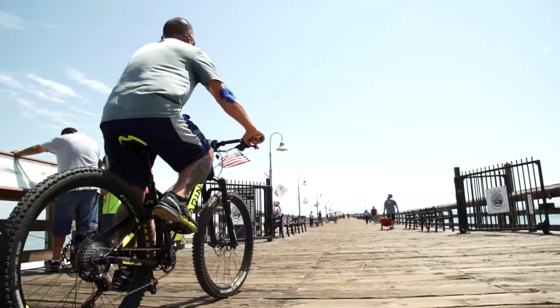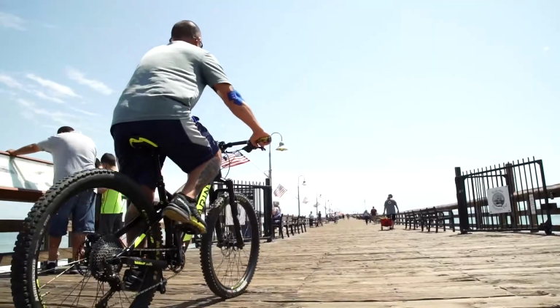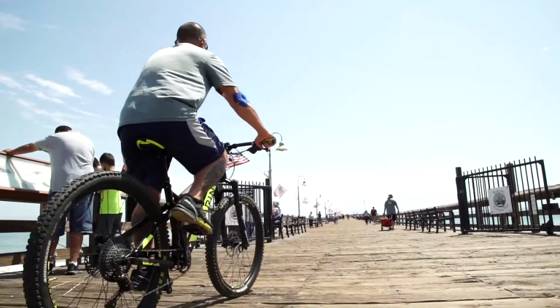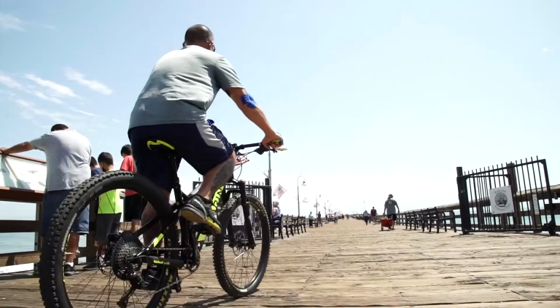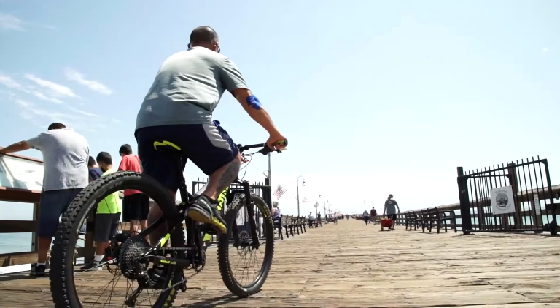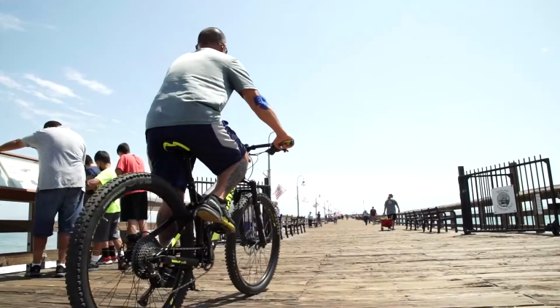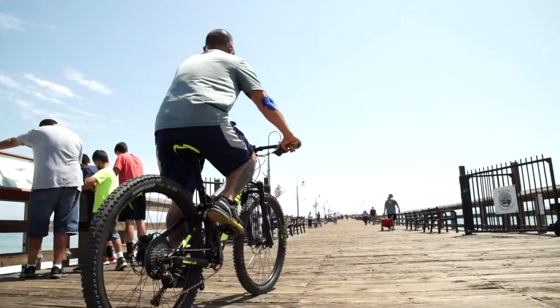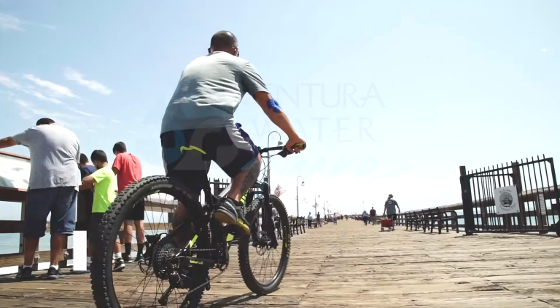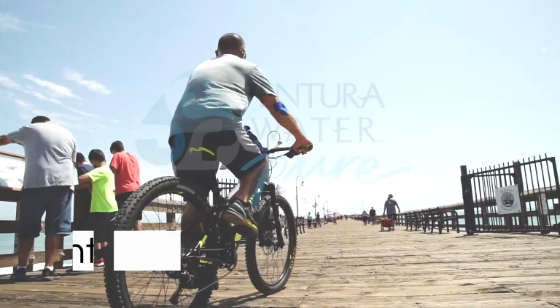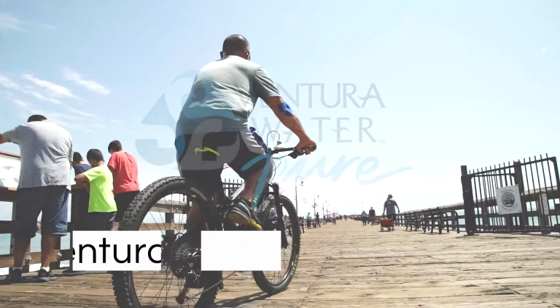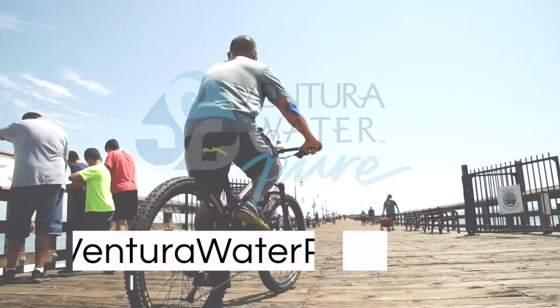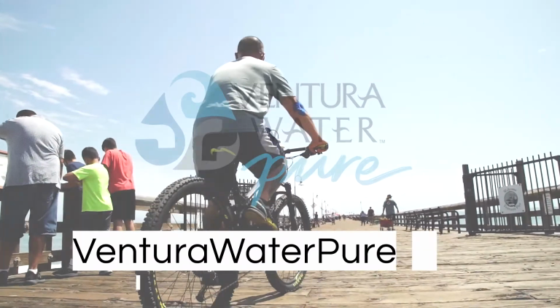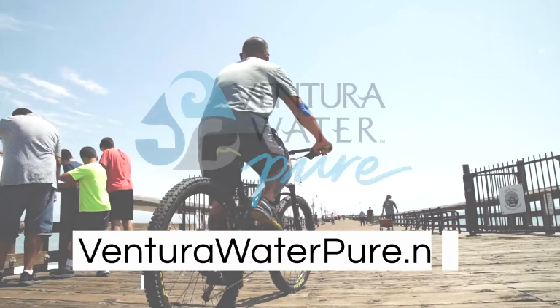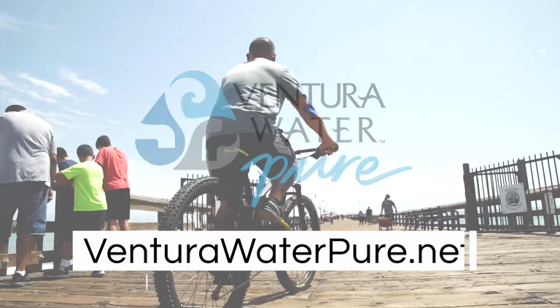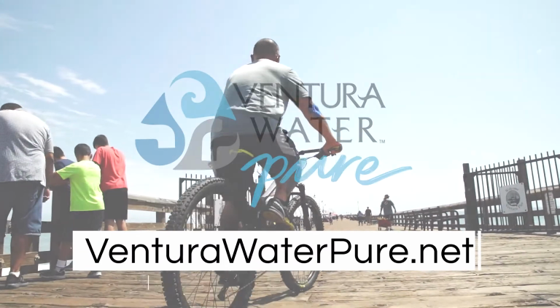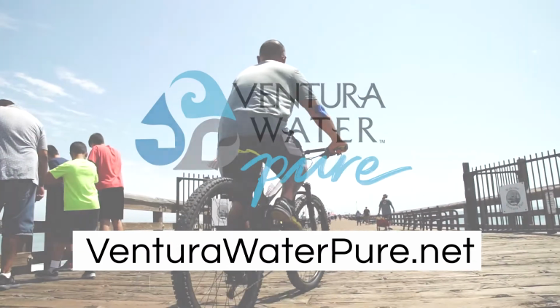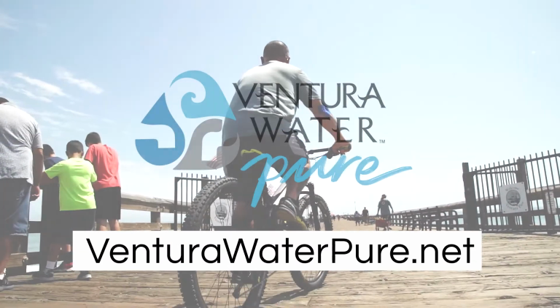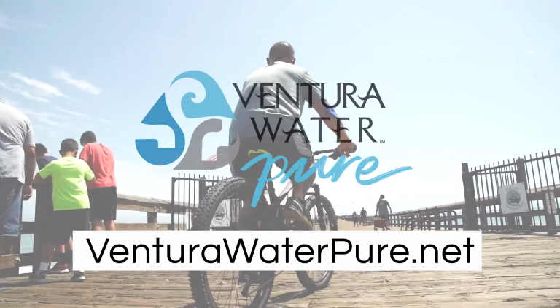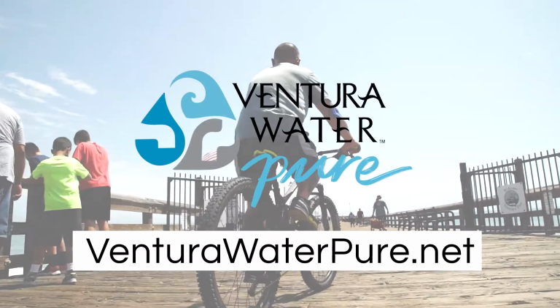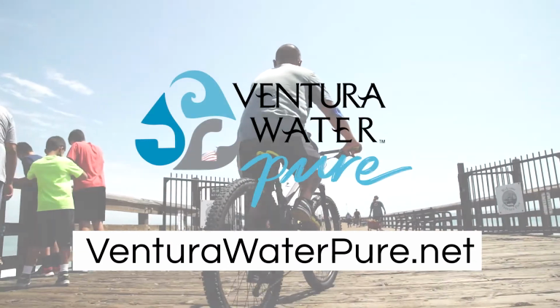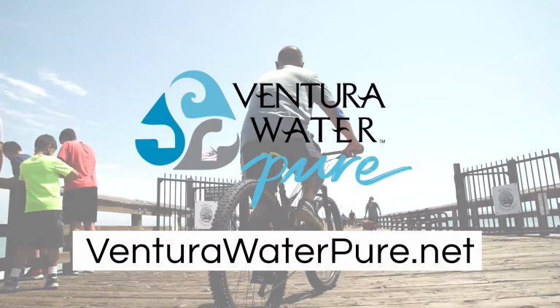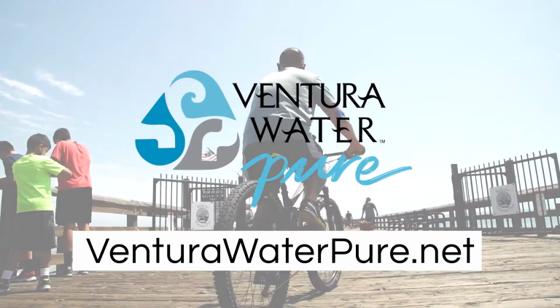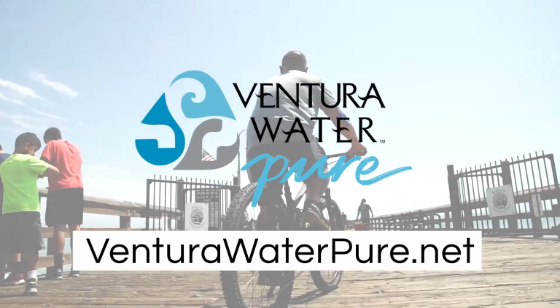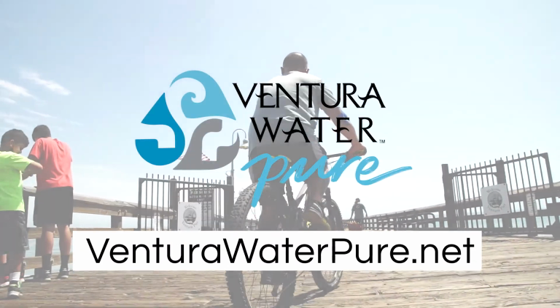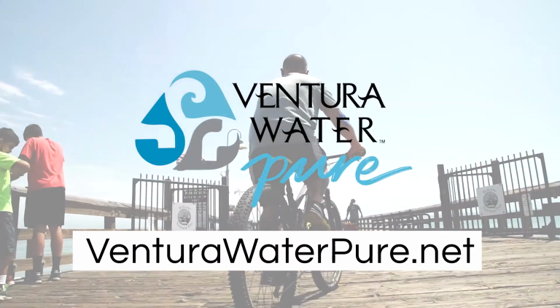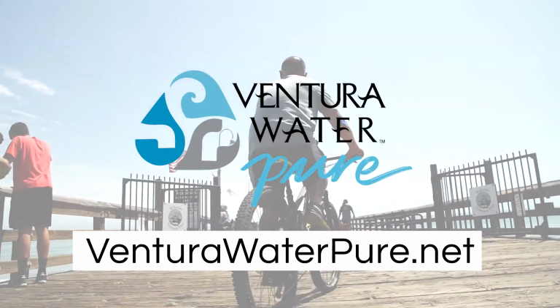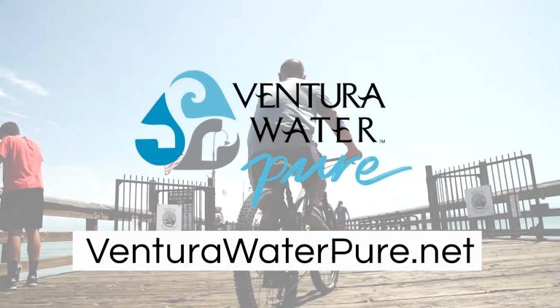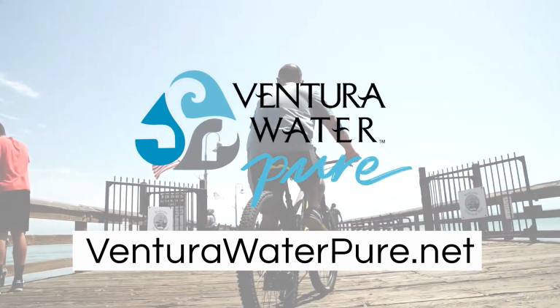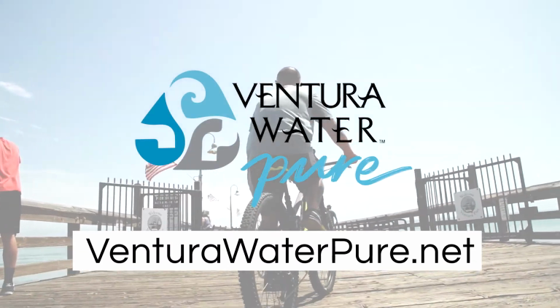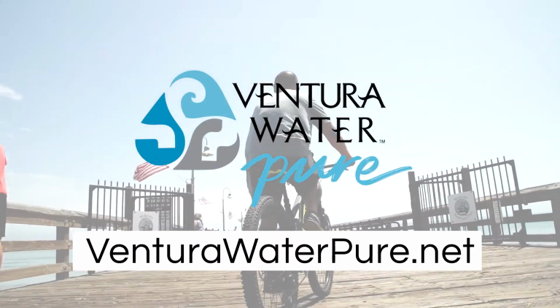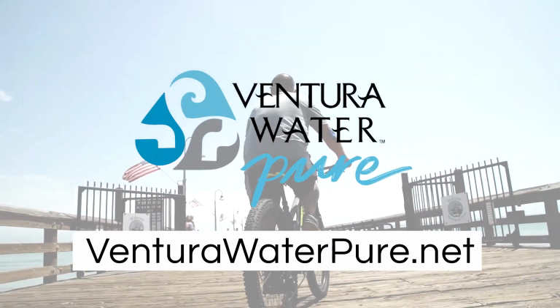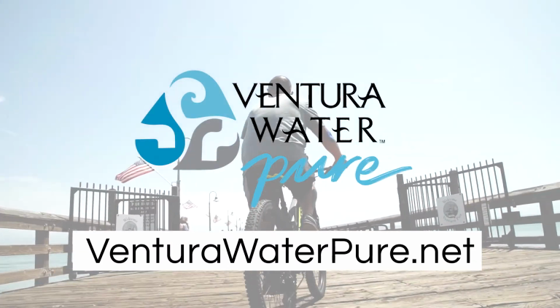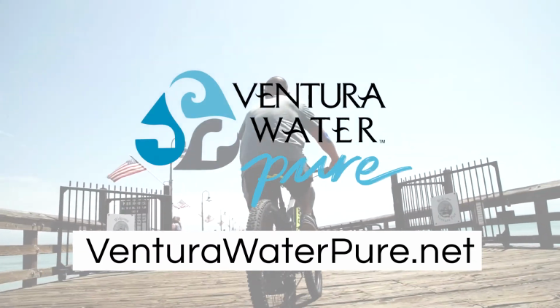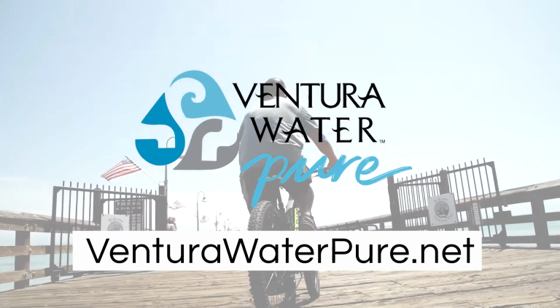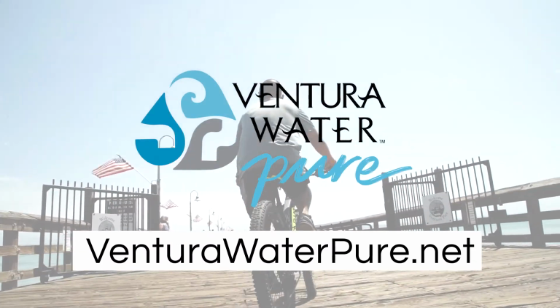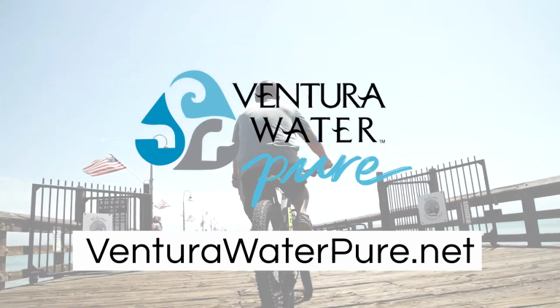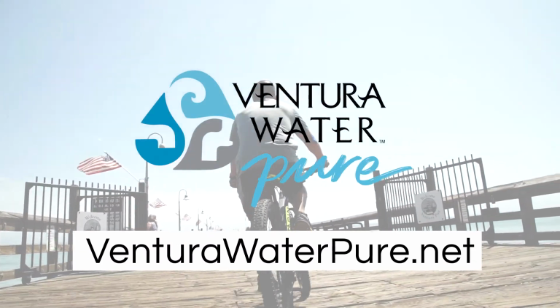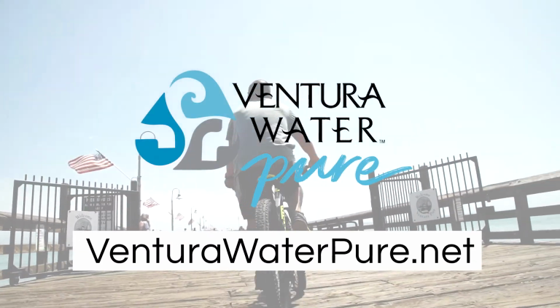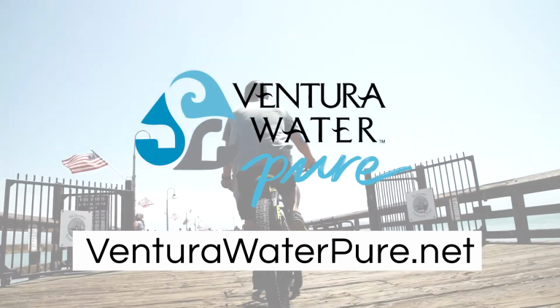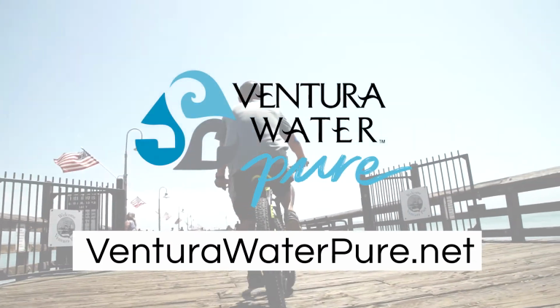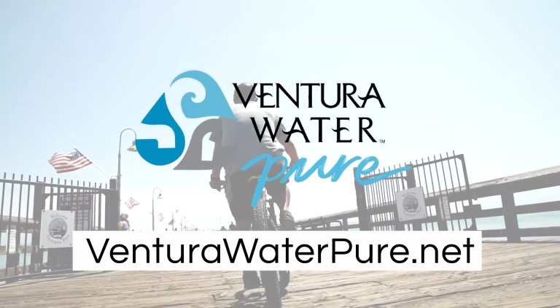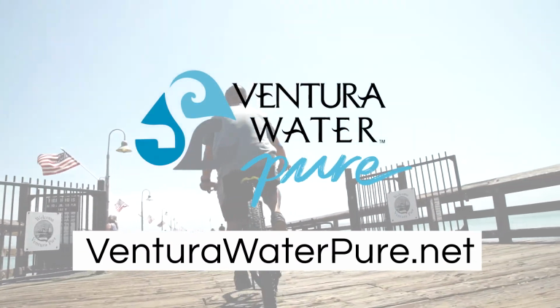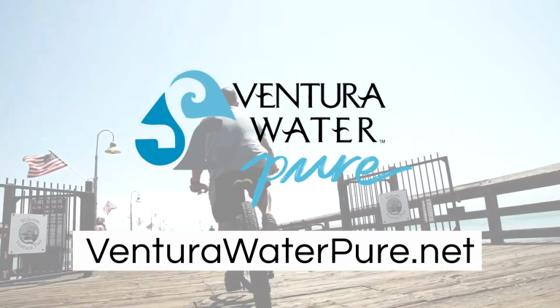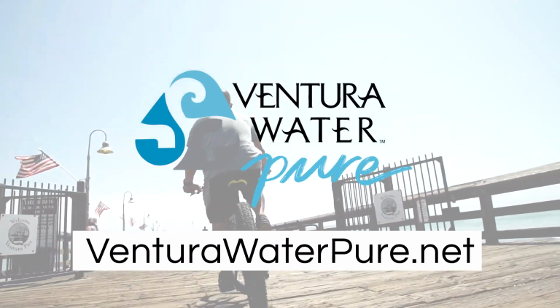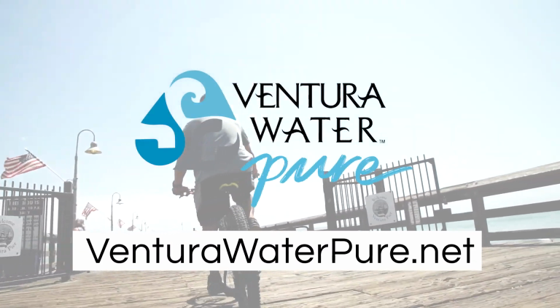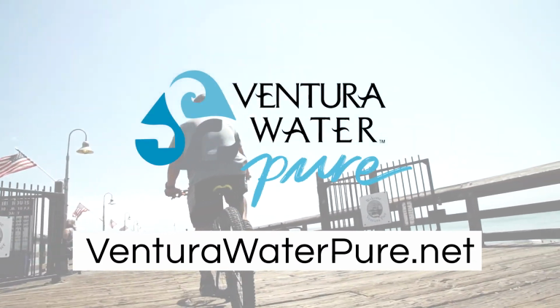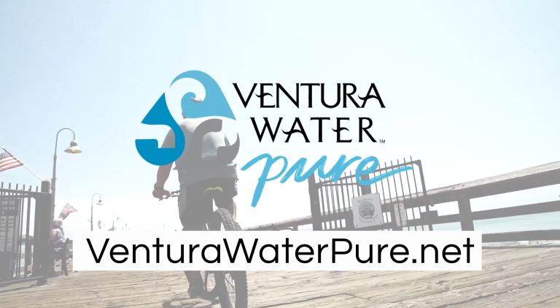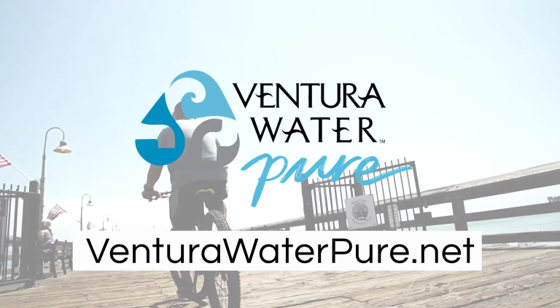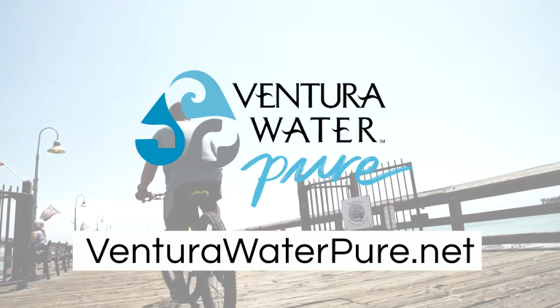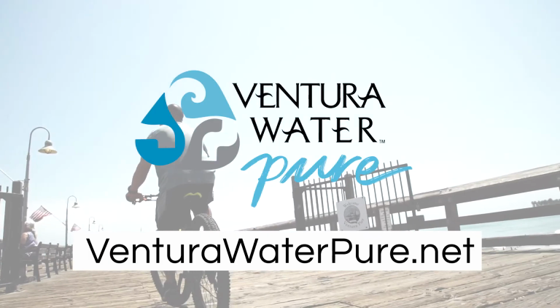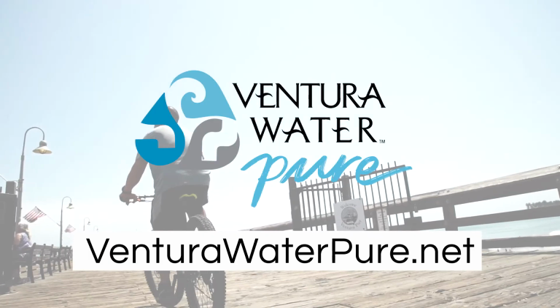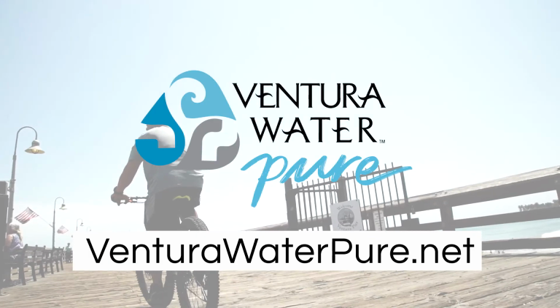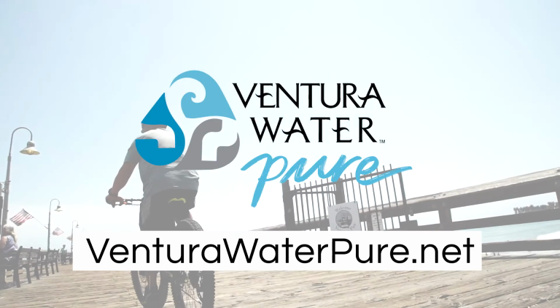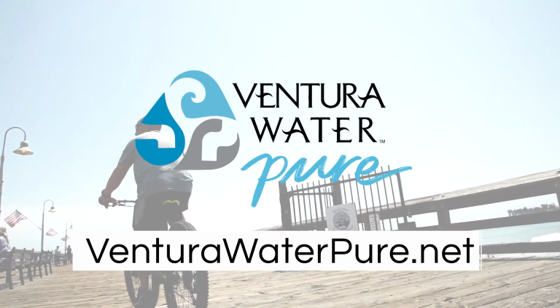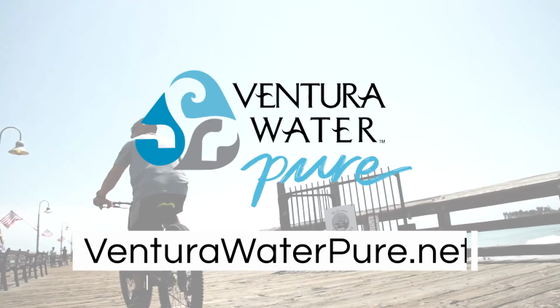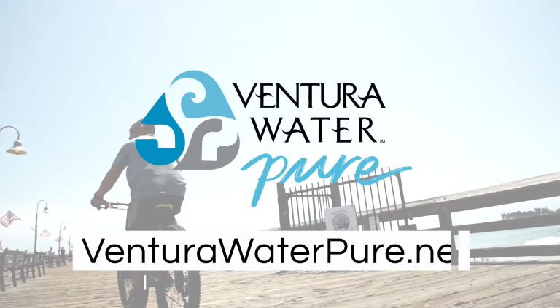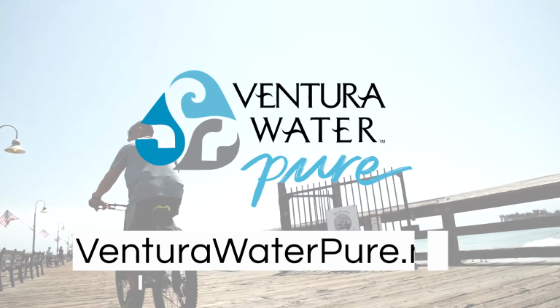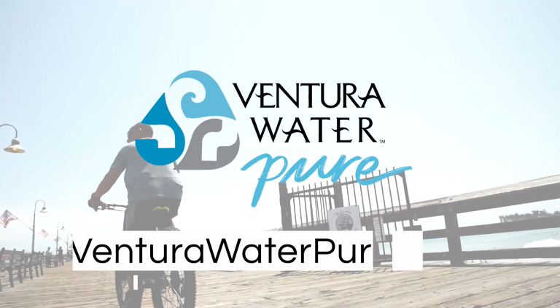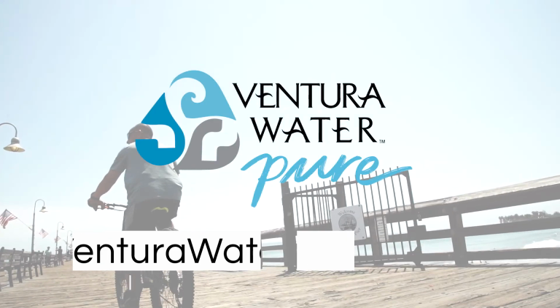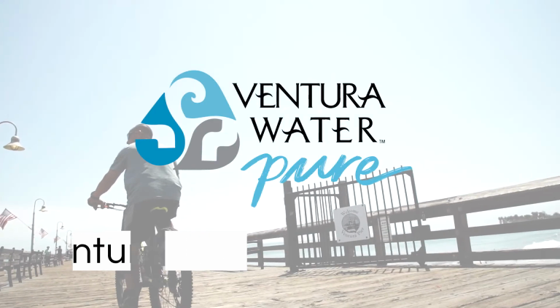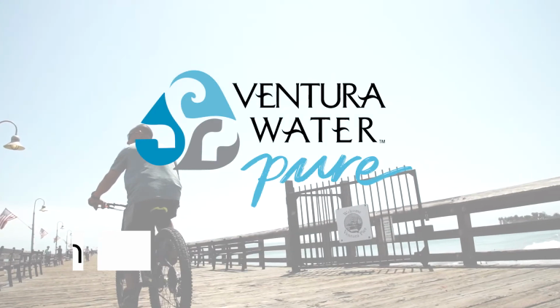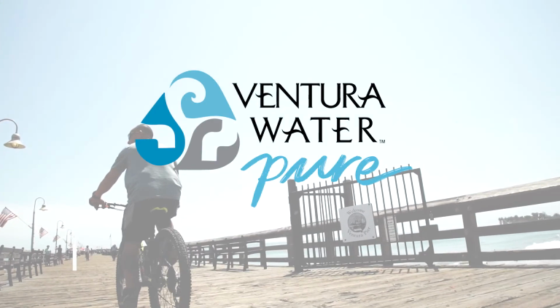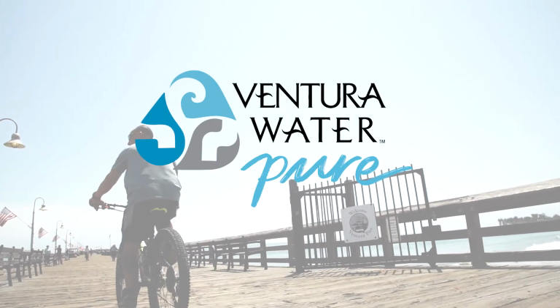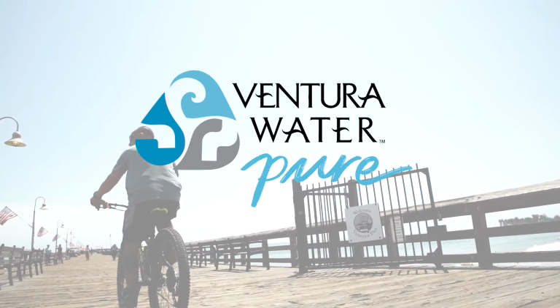Visit VenturaWaterPure.net to learn more, explore frequently asked questions, and receive project updates.